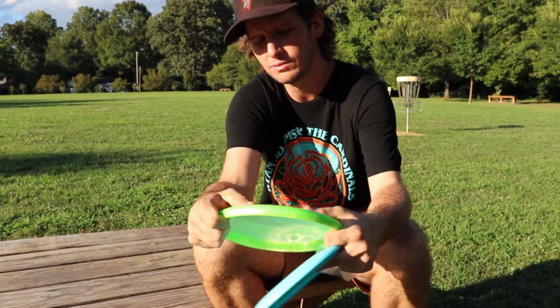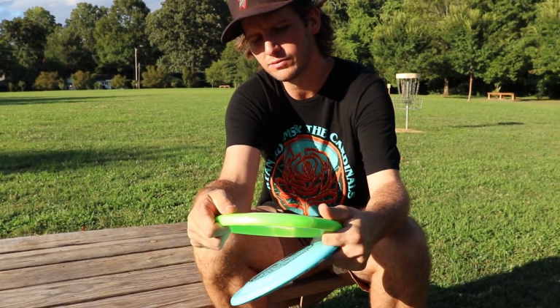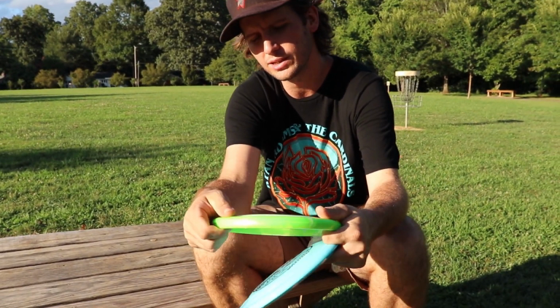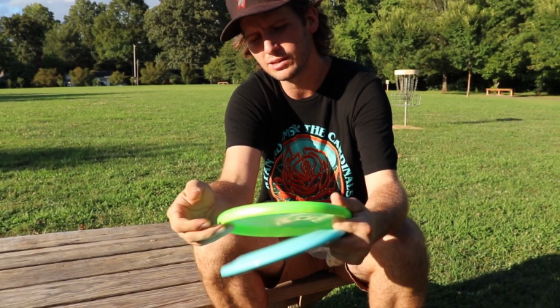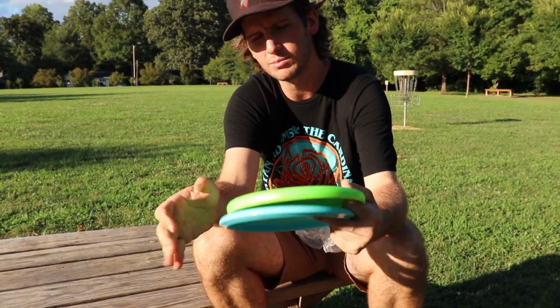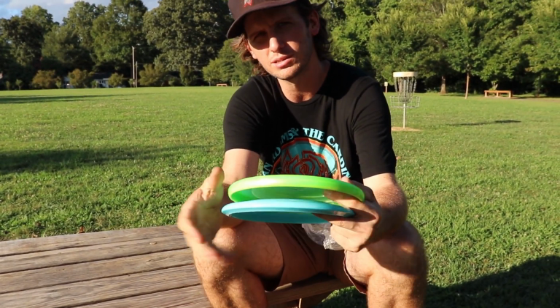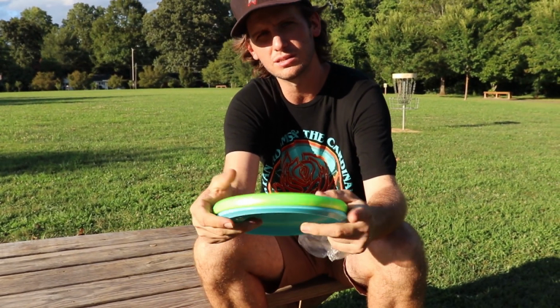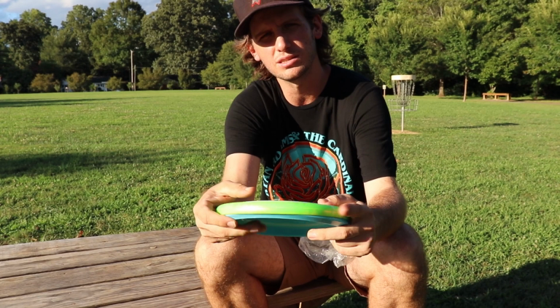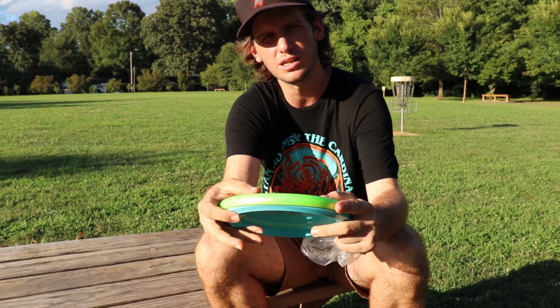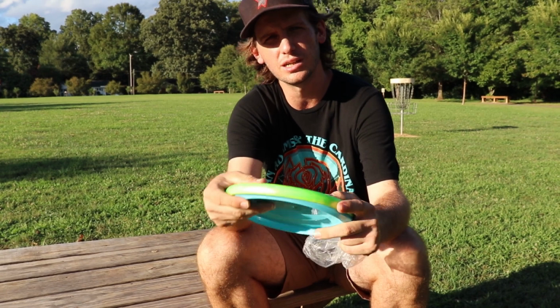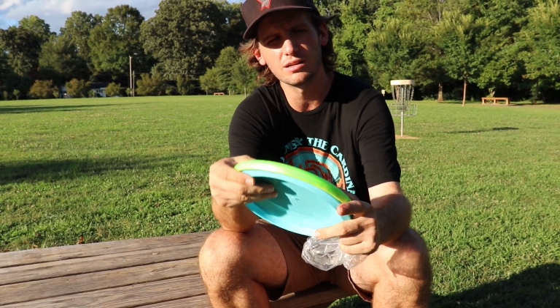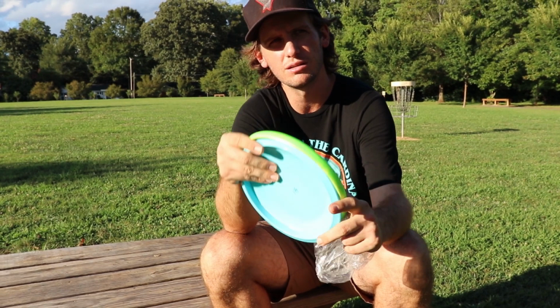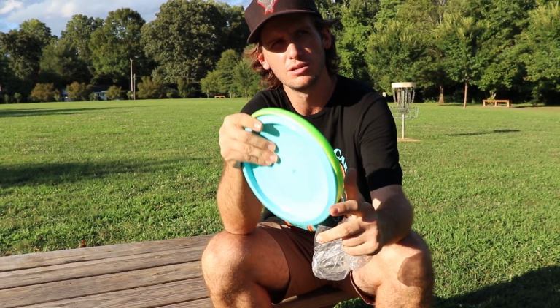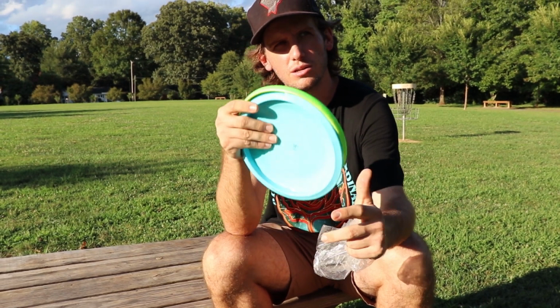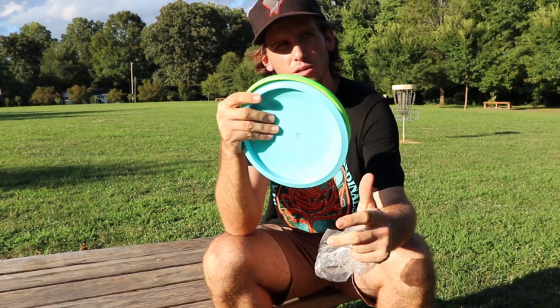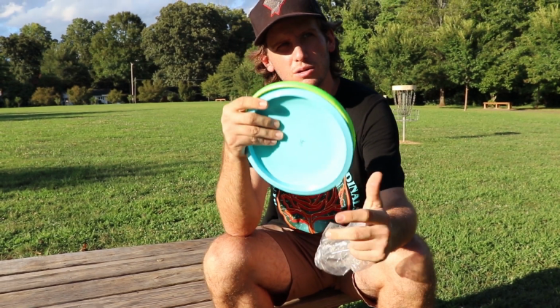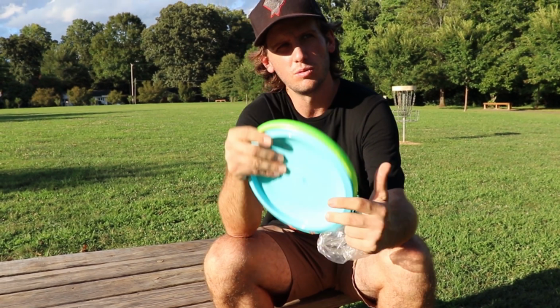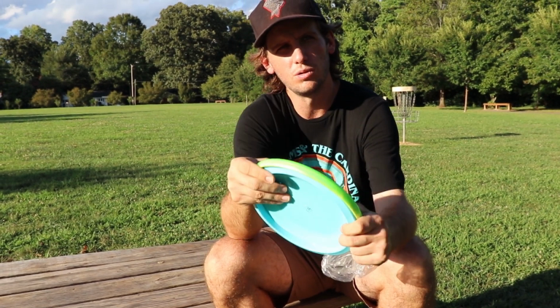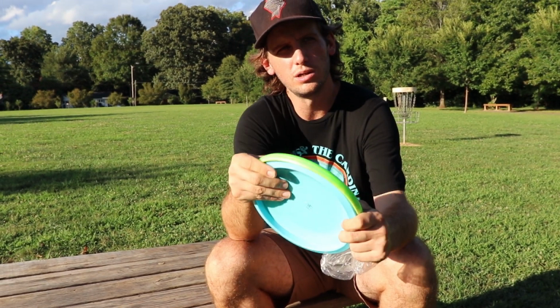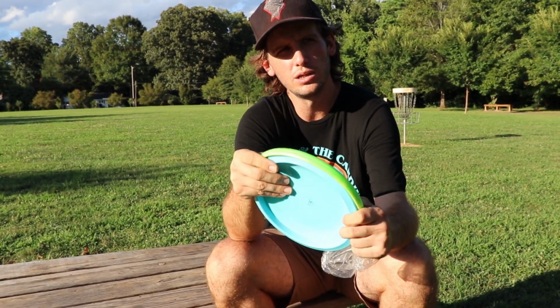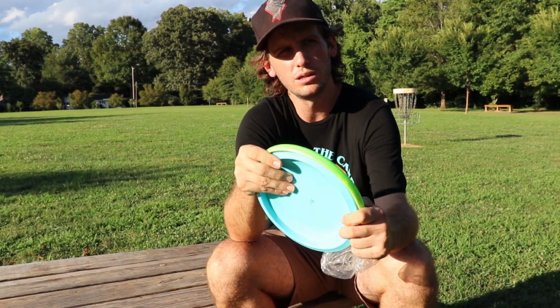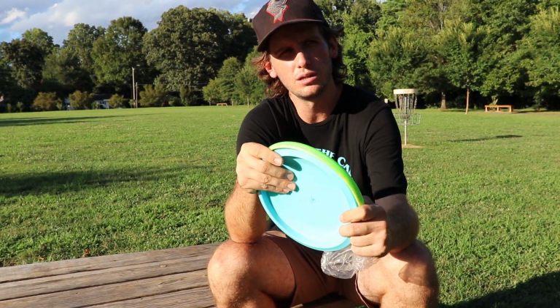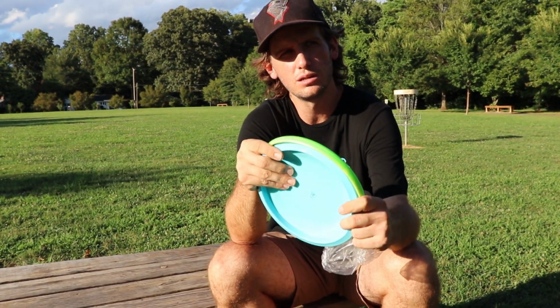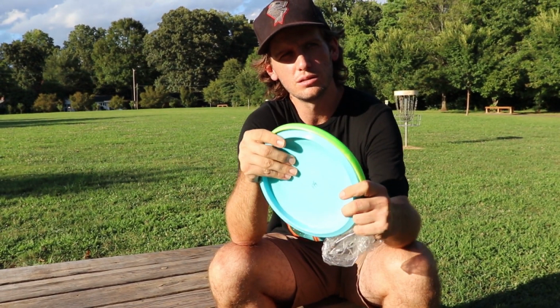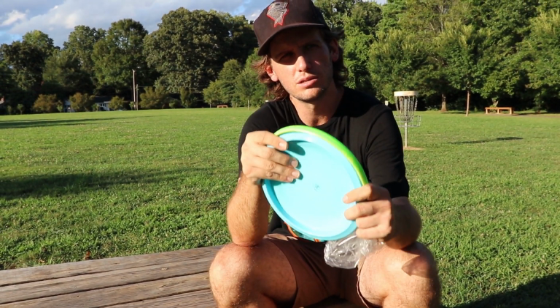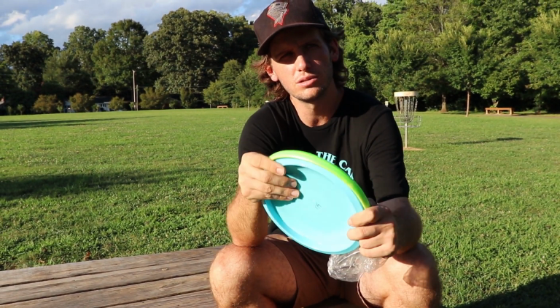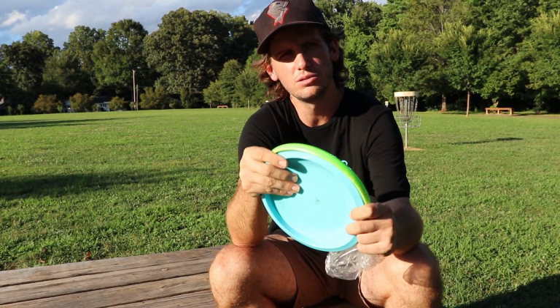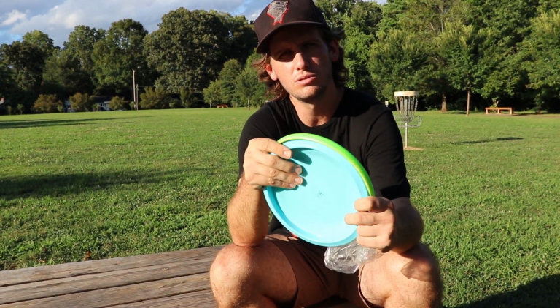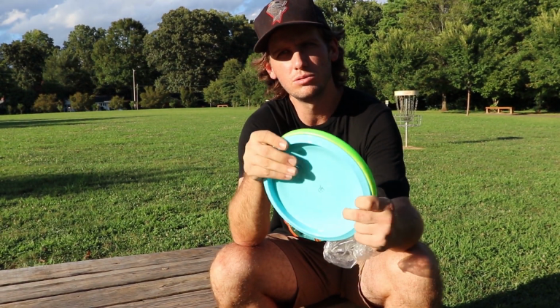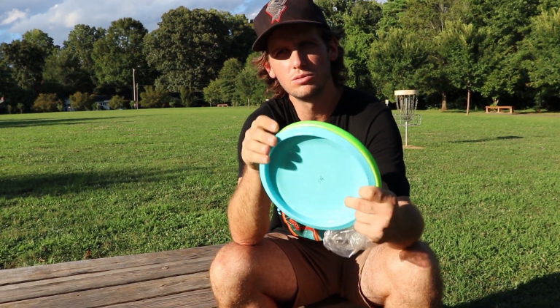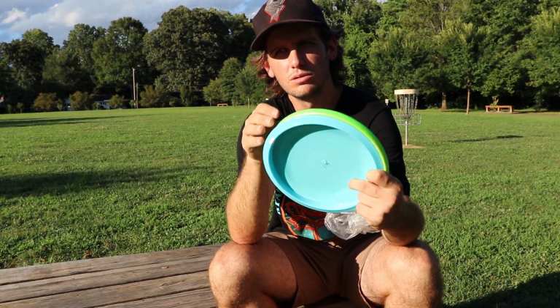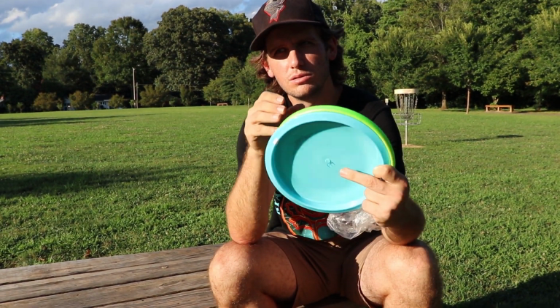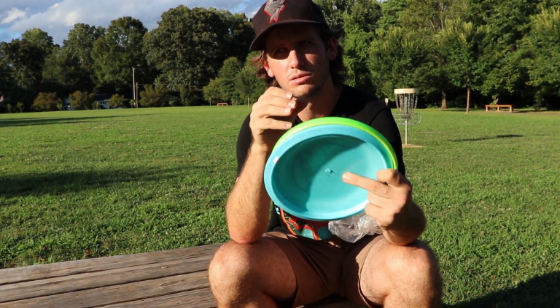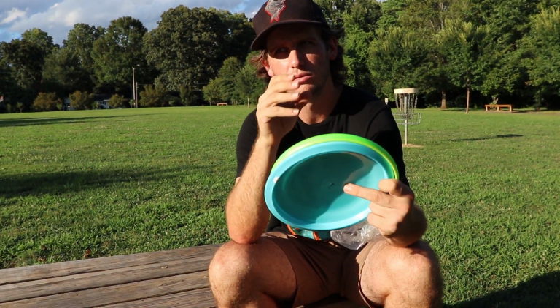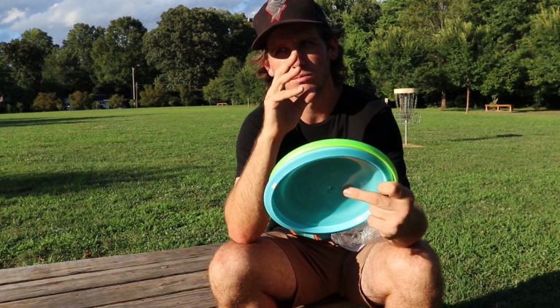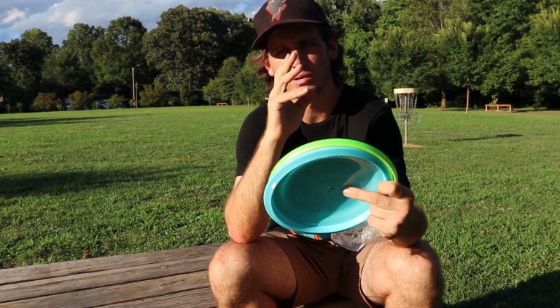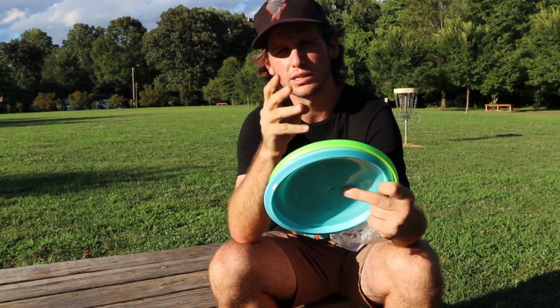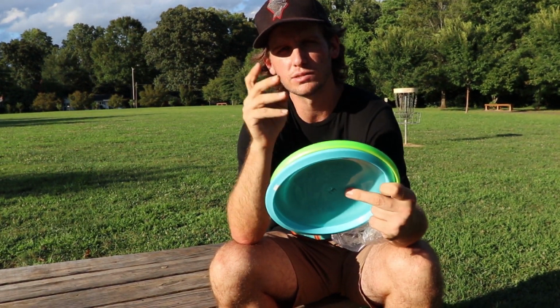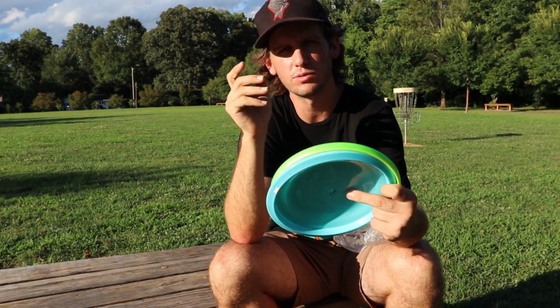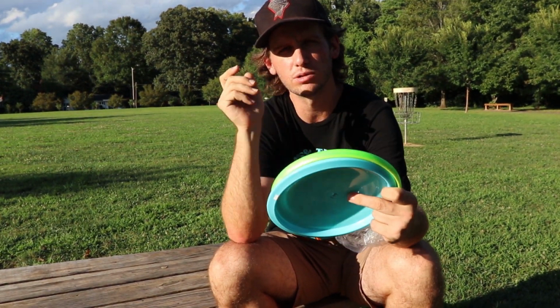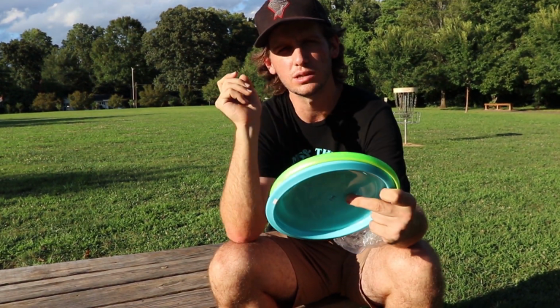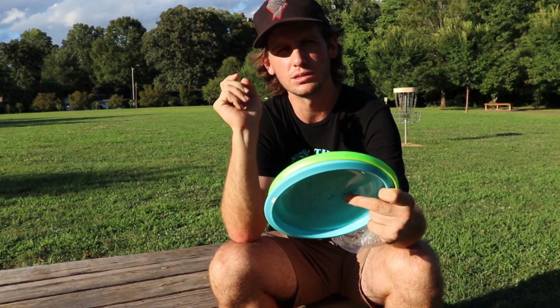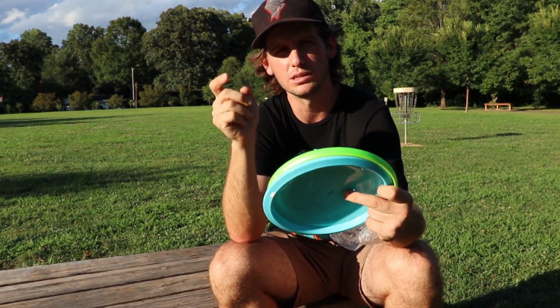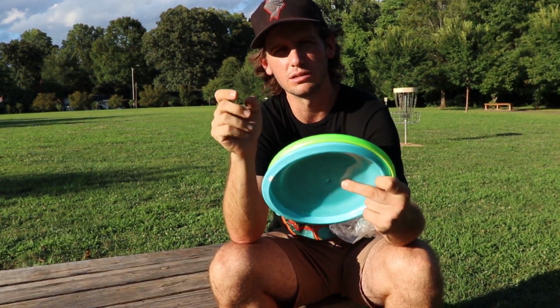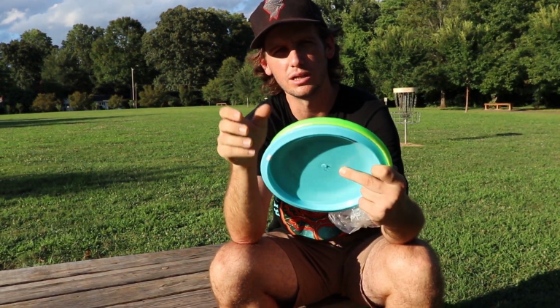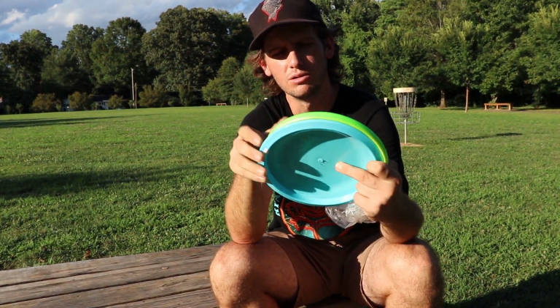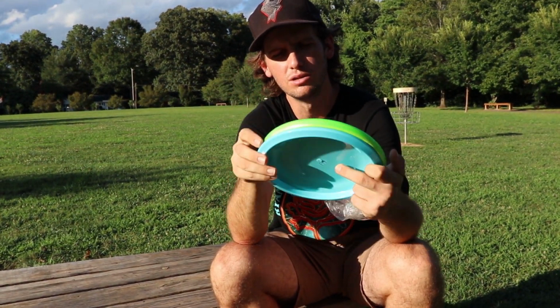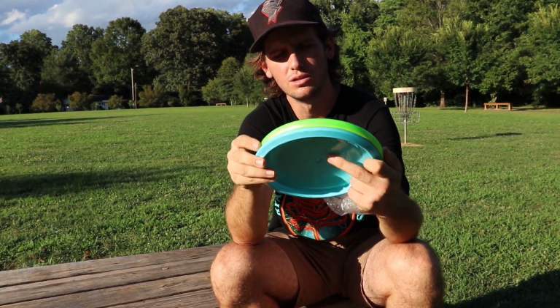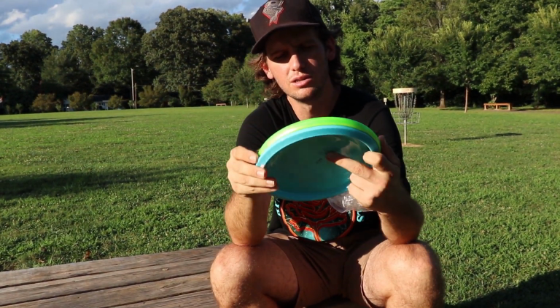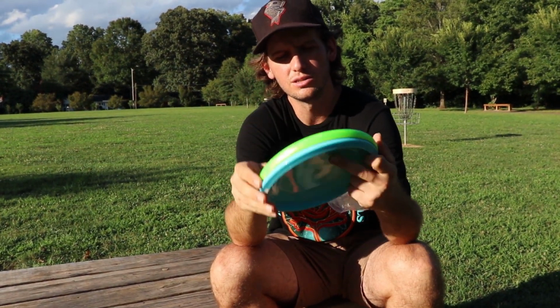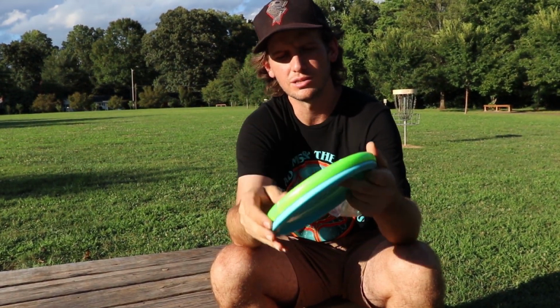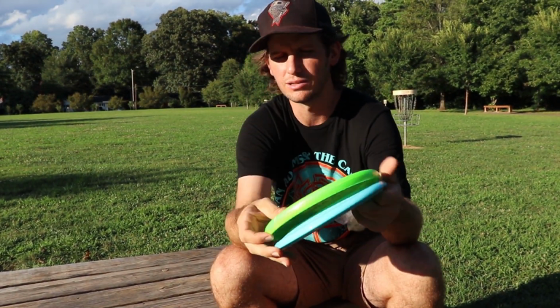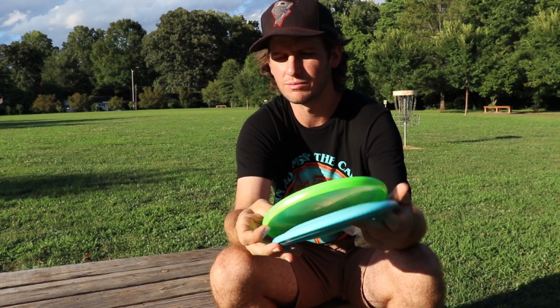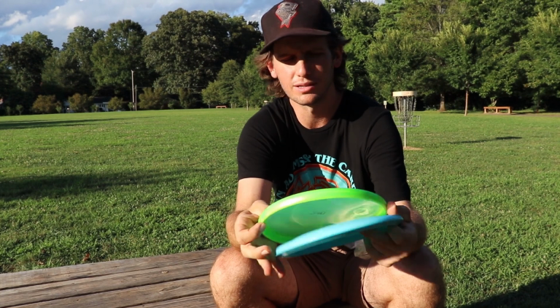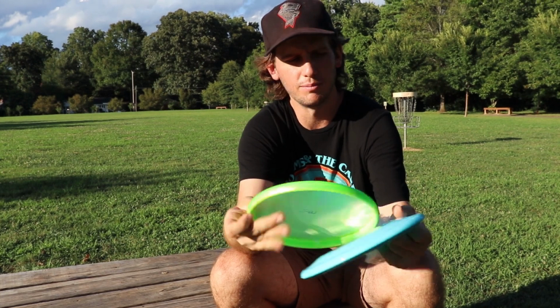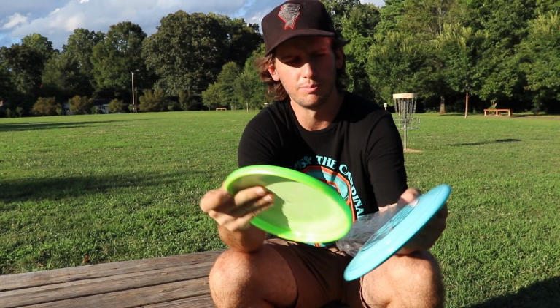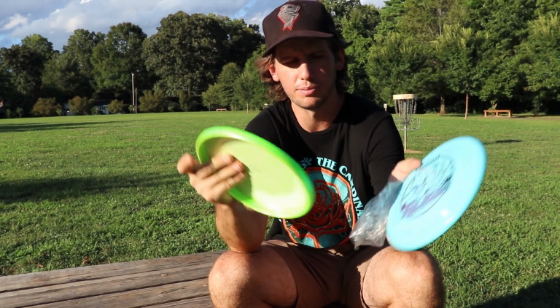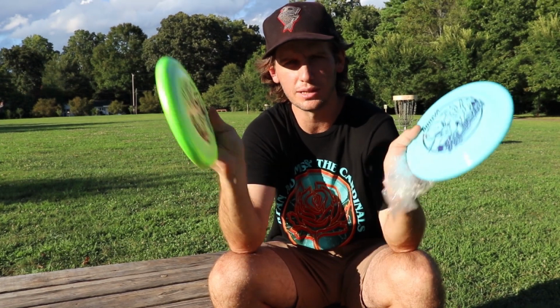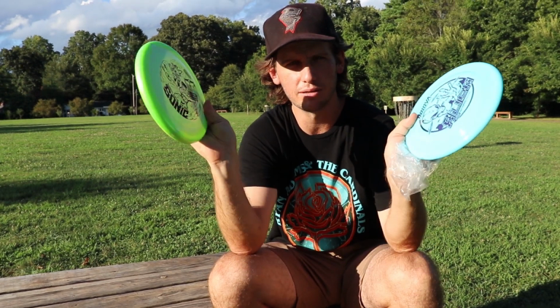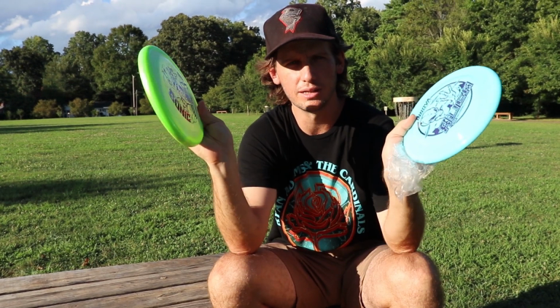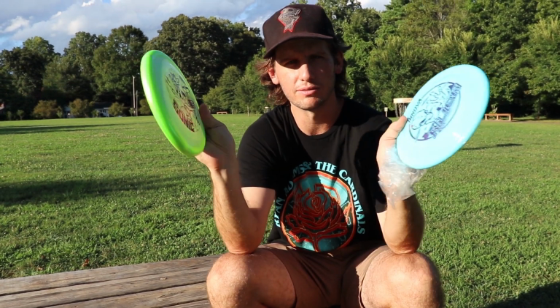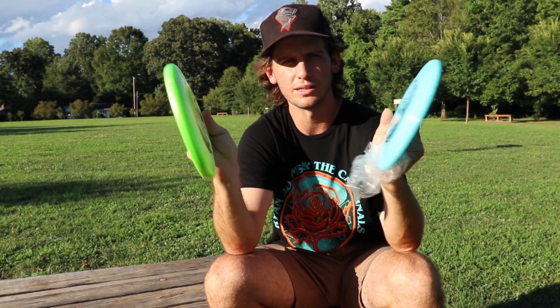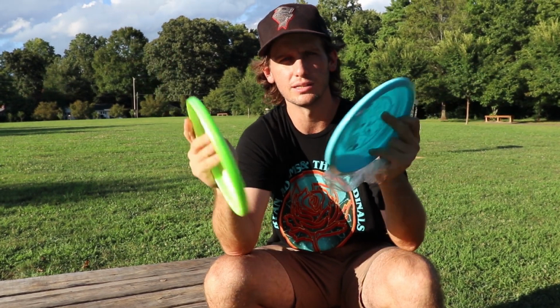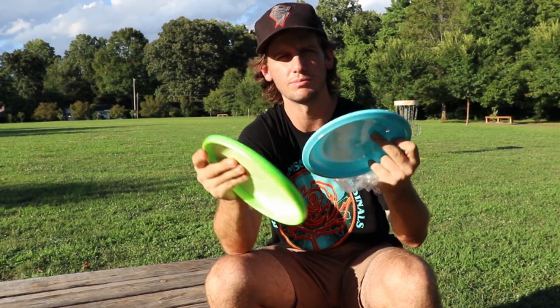The flight numbers on the Sonic are 1, 2, -4, 0 — so it's a completely different disc.